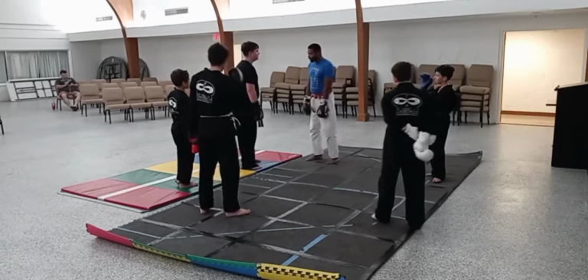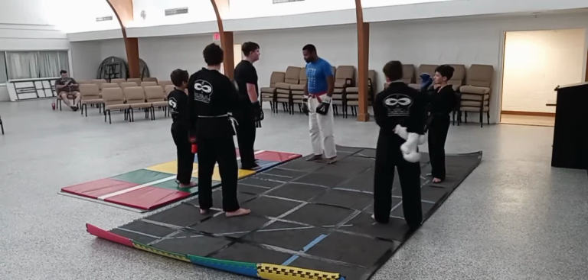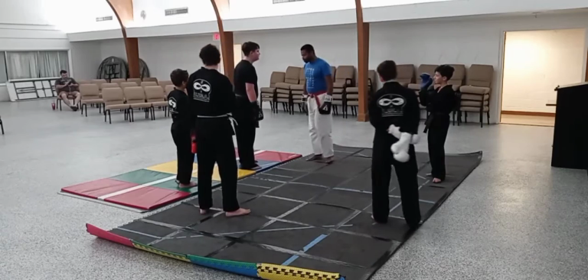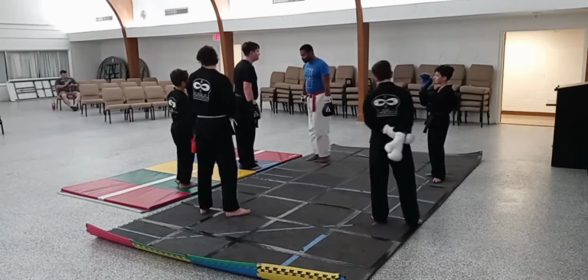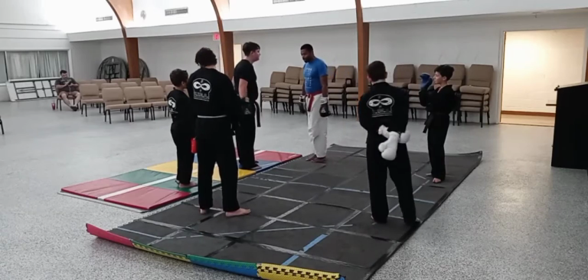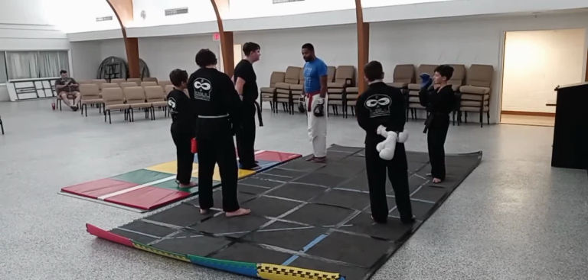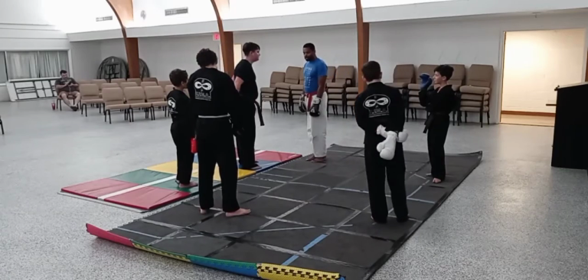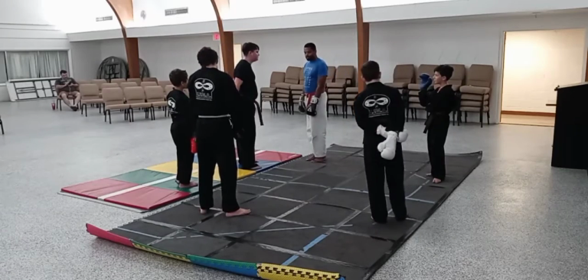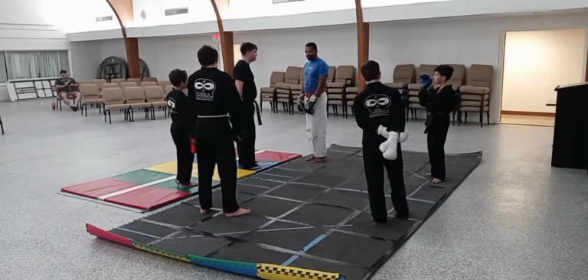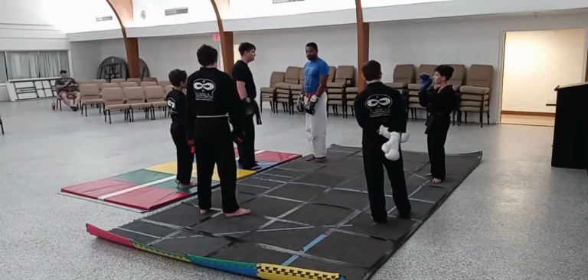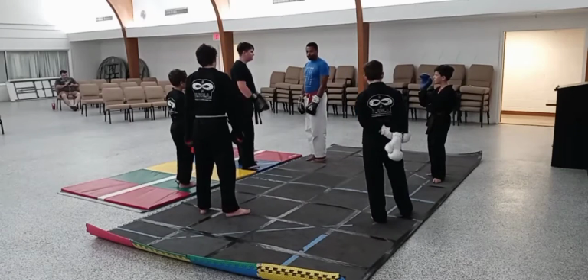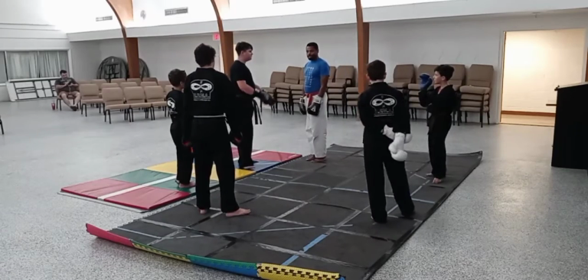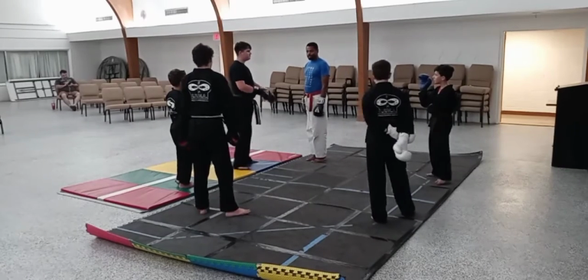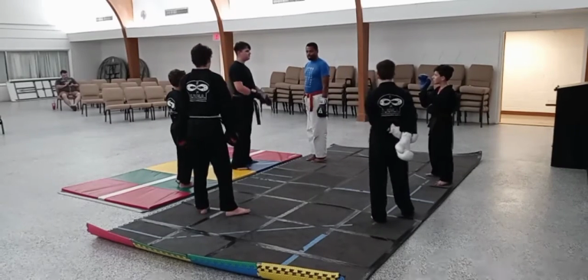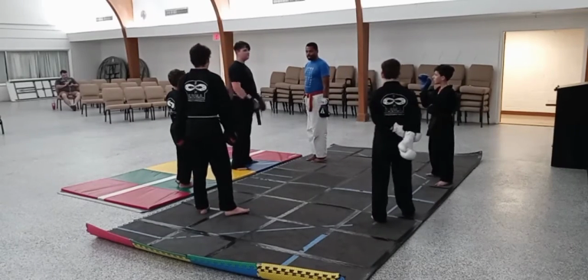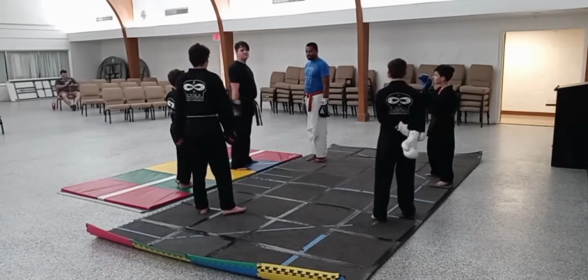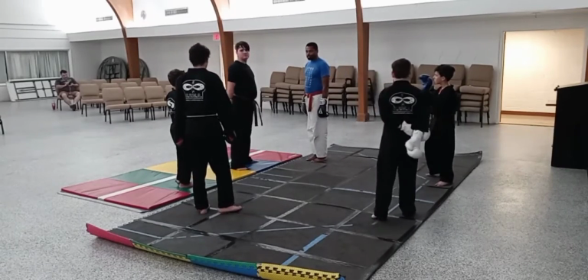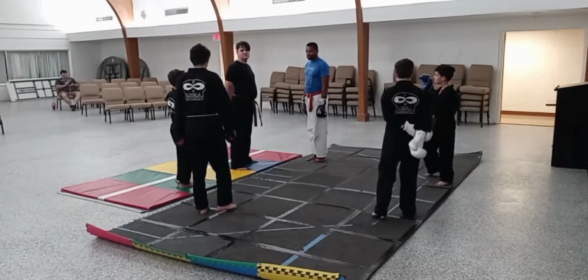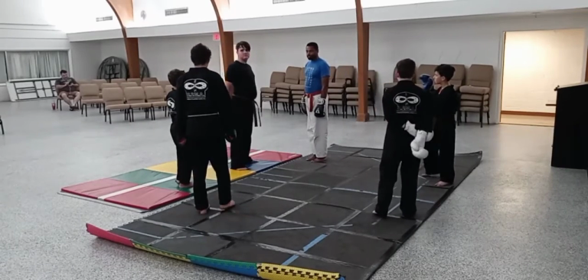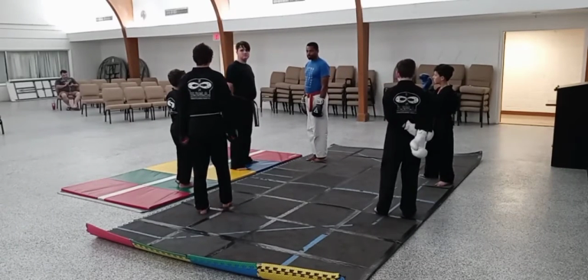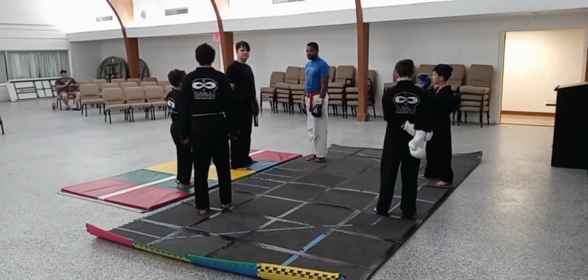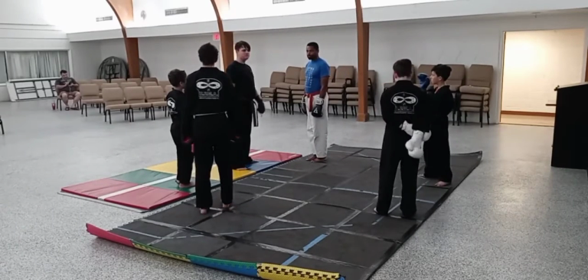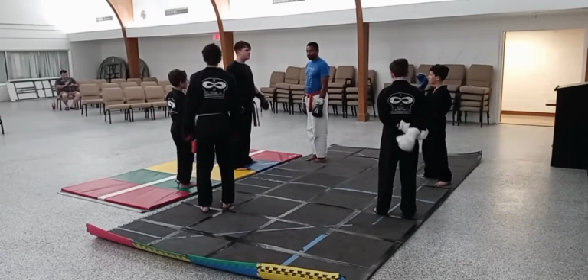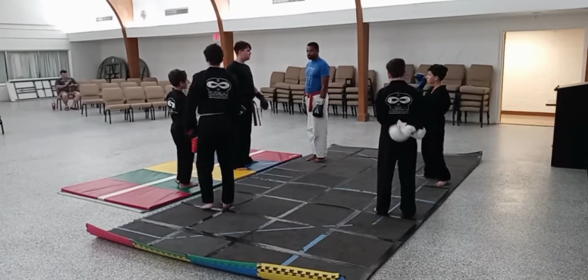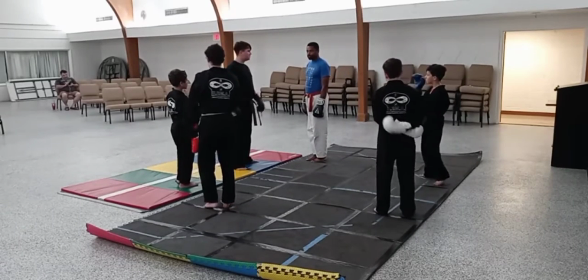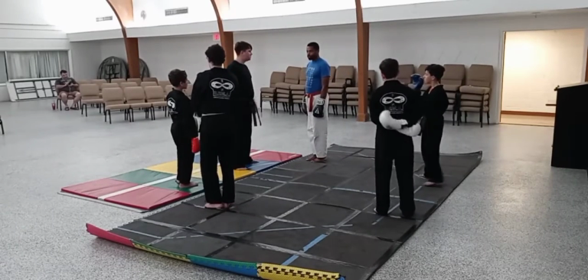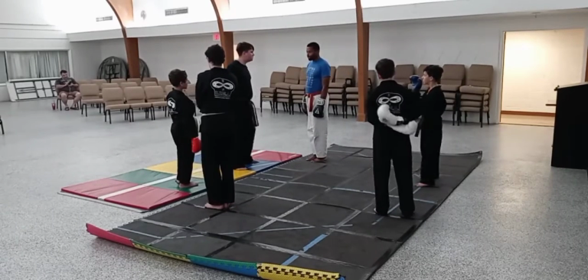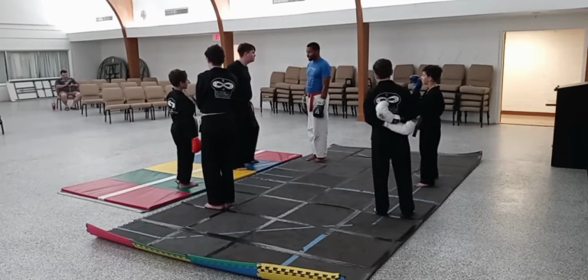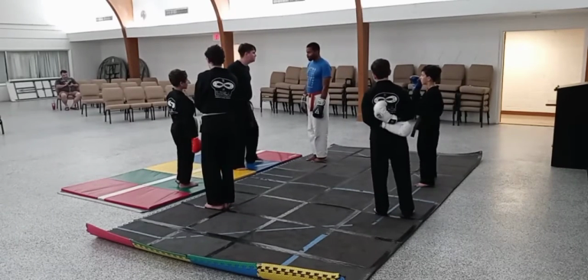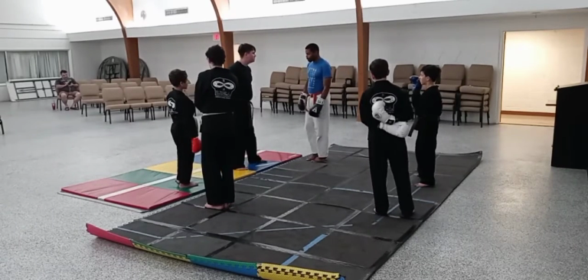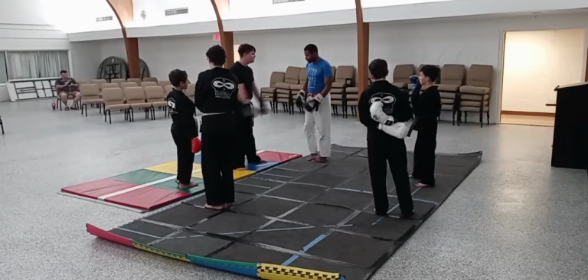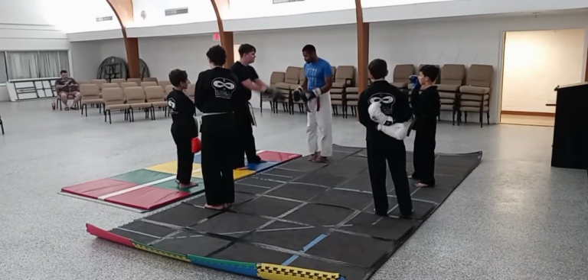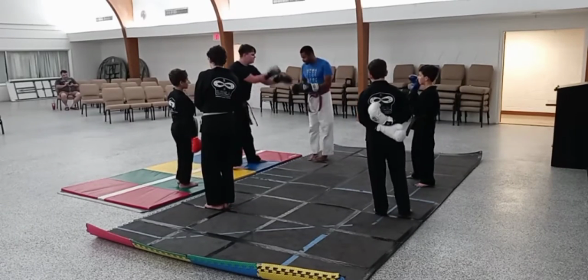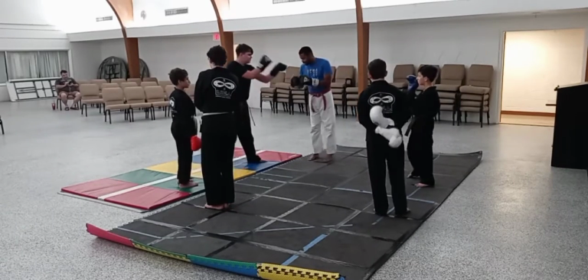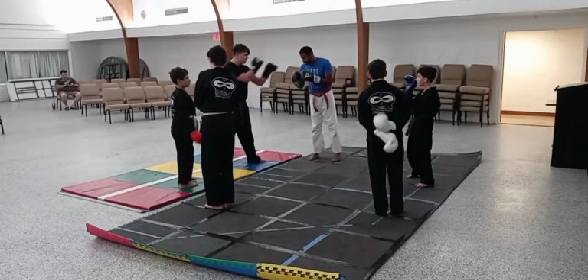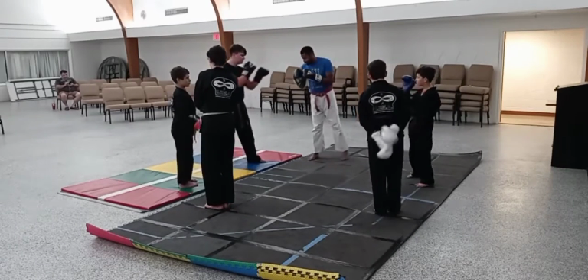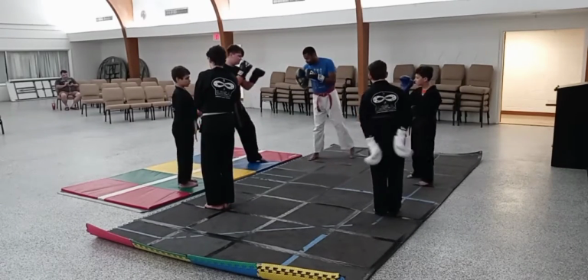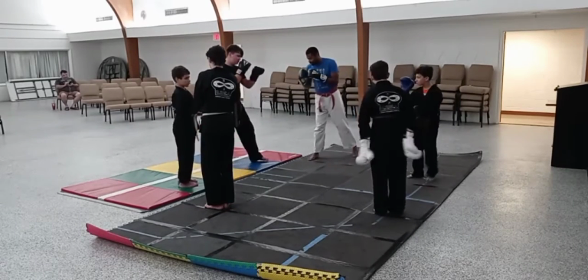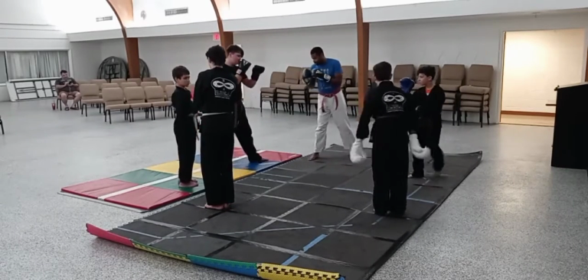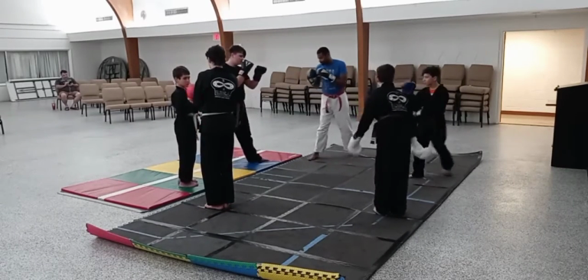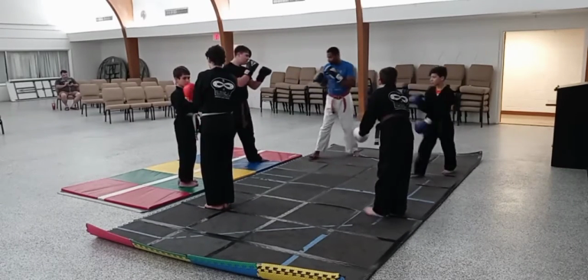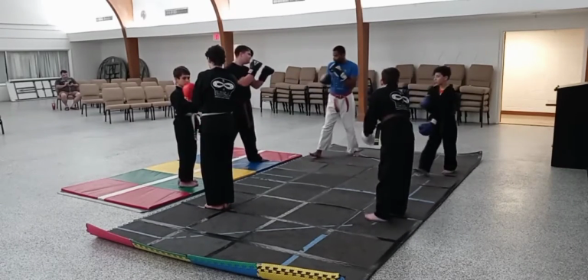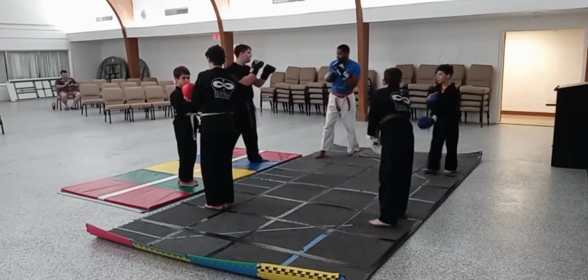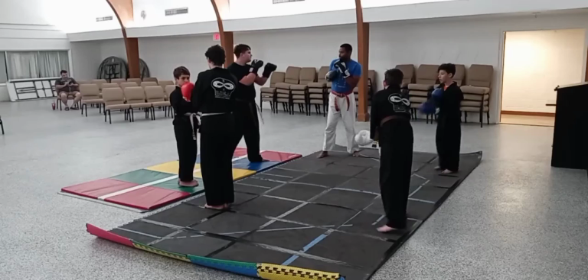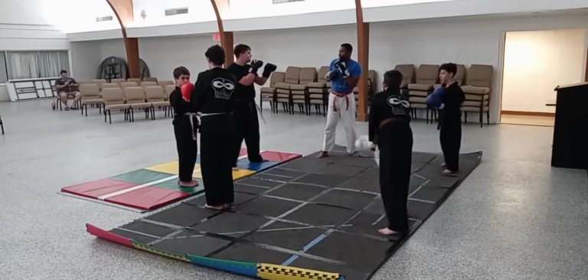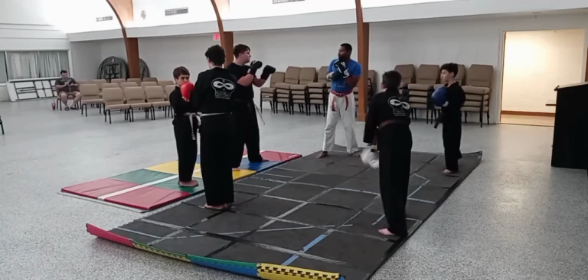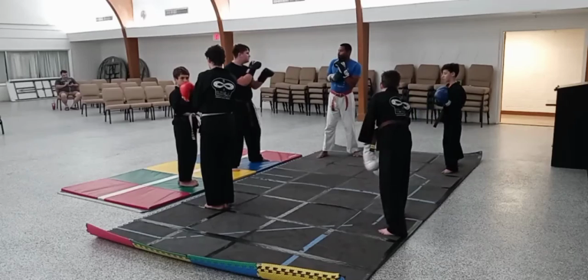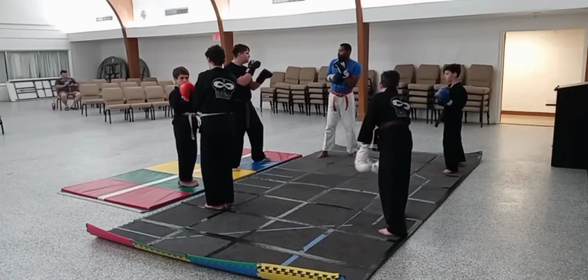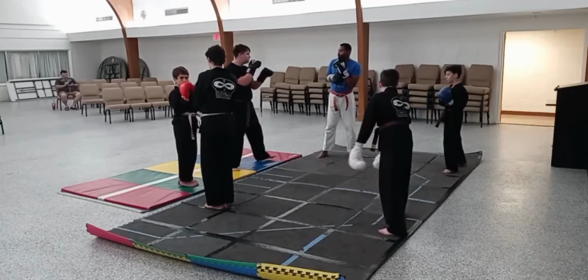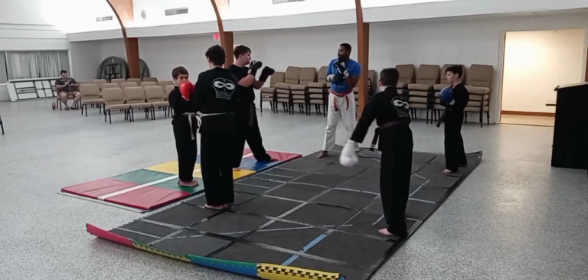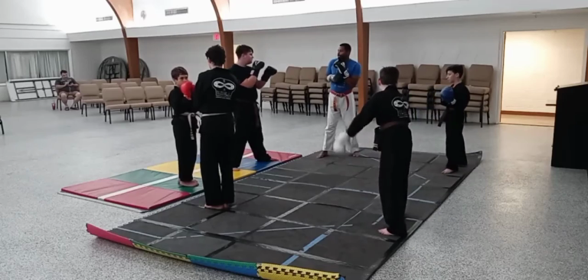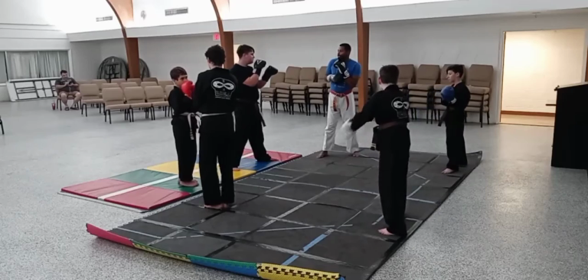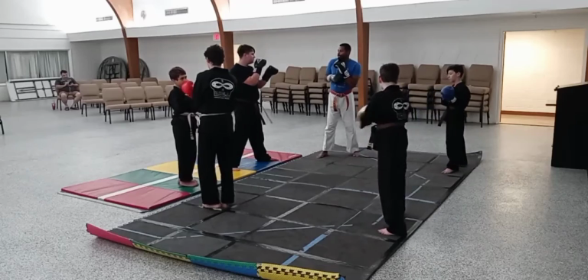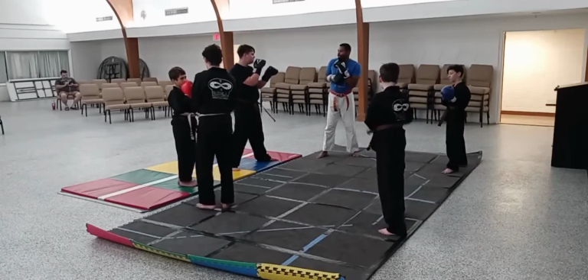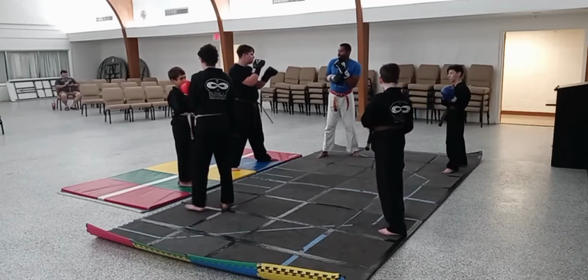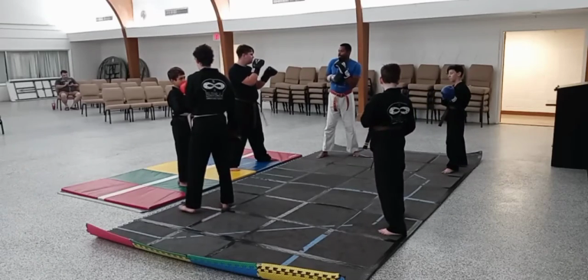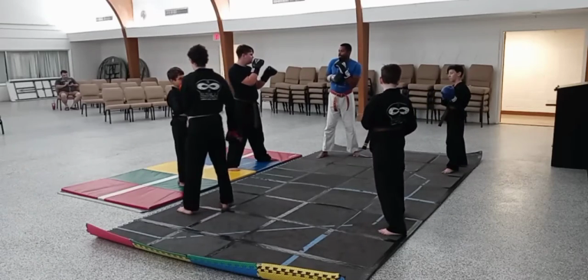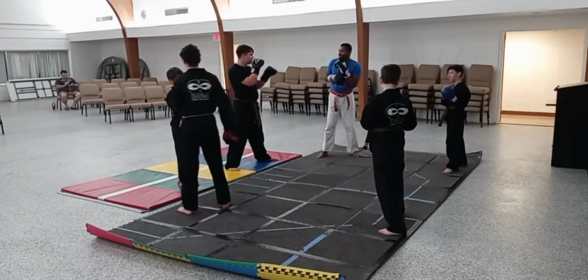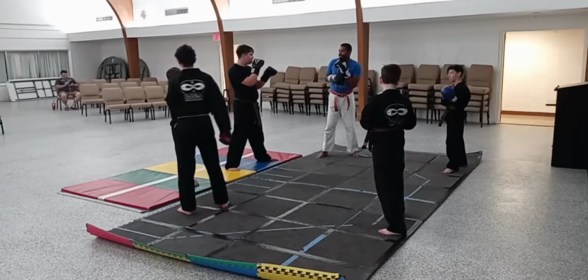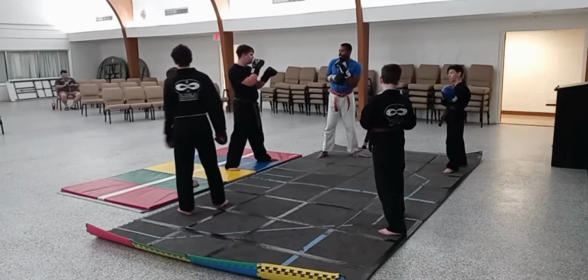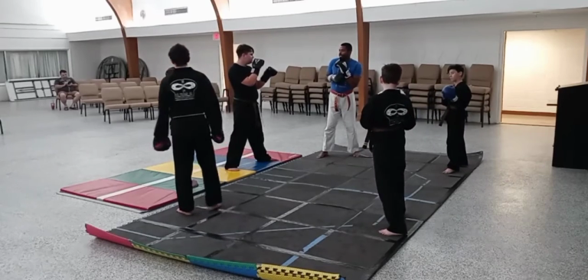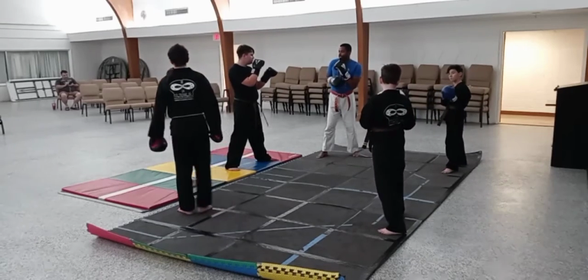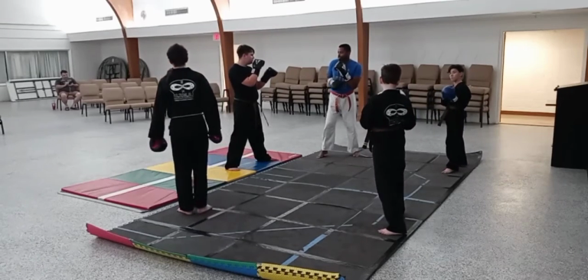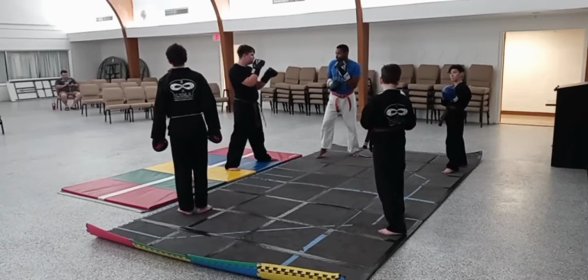Alright, did we already establish the stance? Okay, one stance. And go!